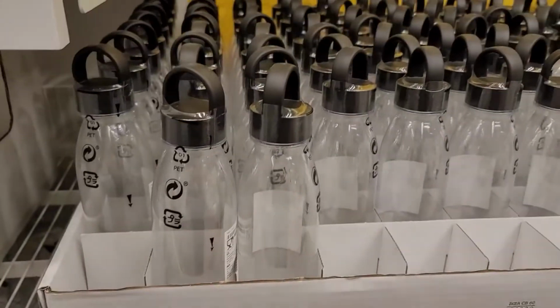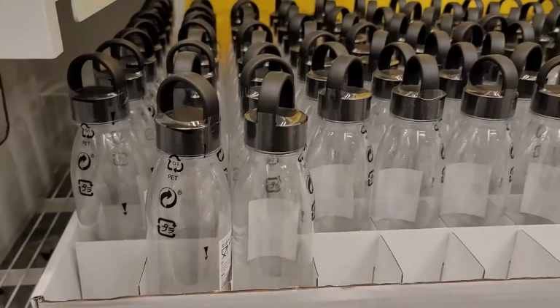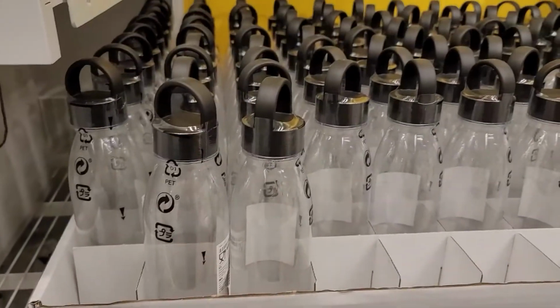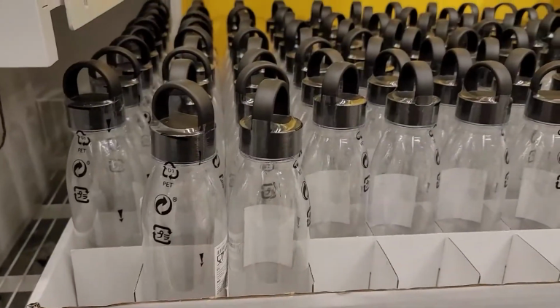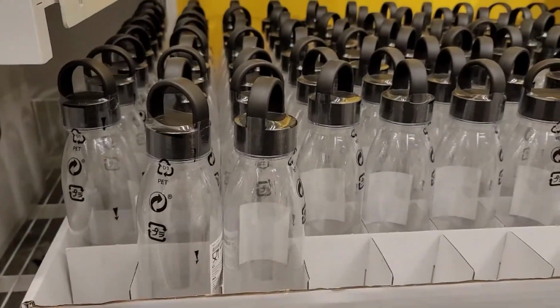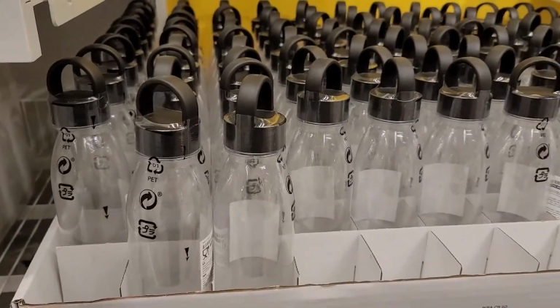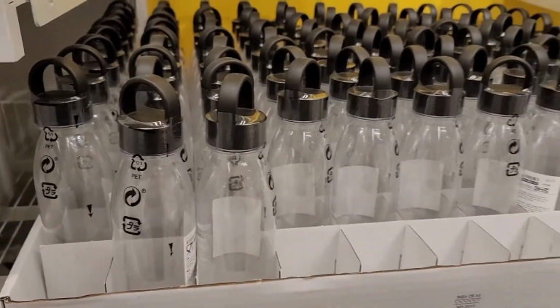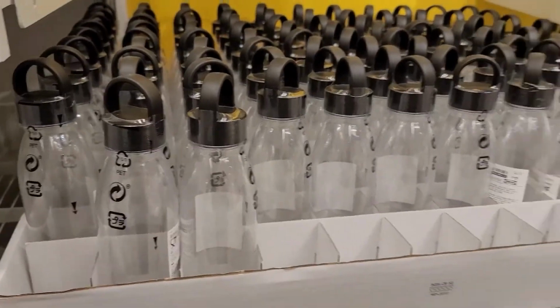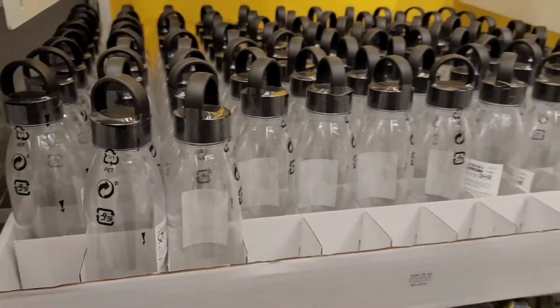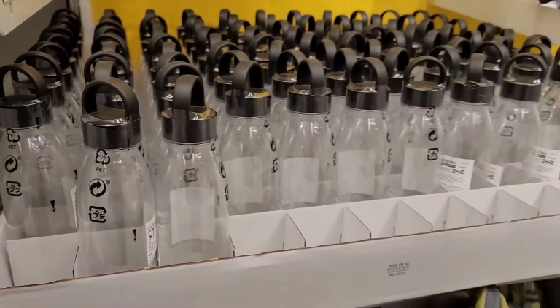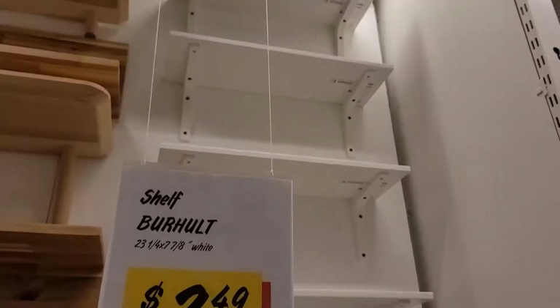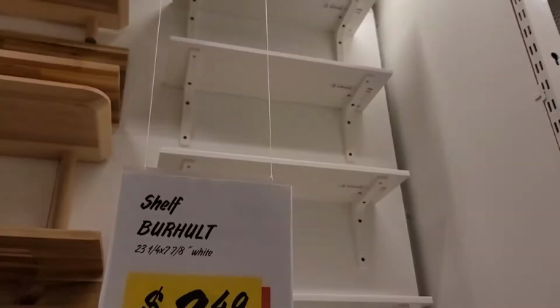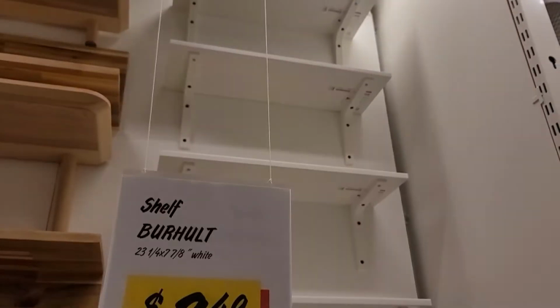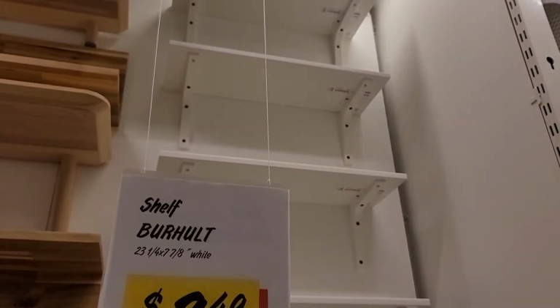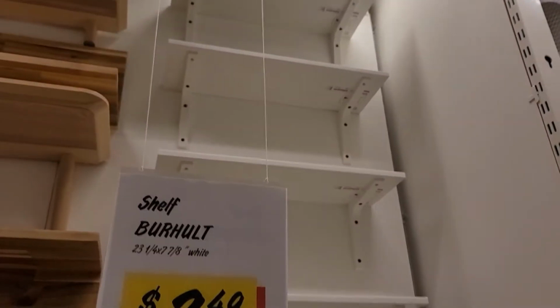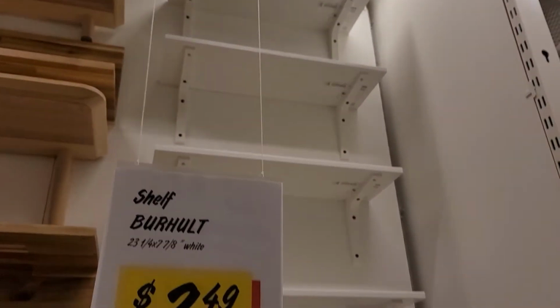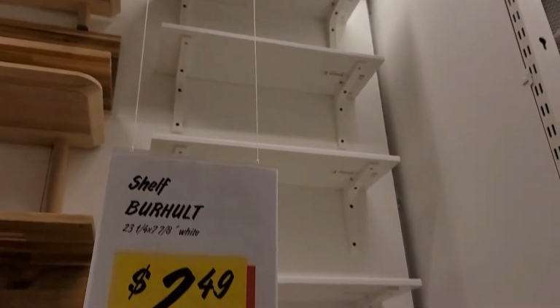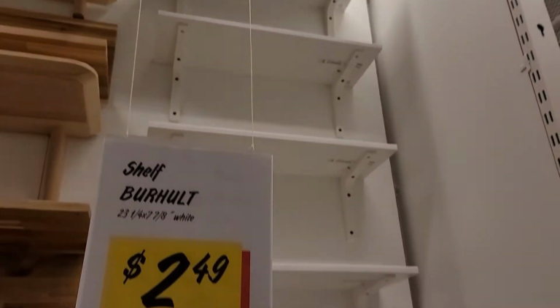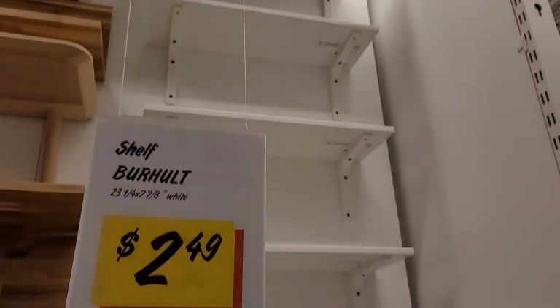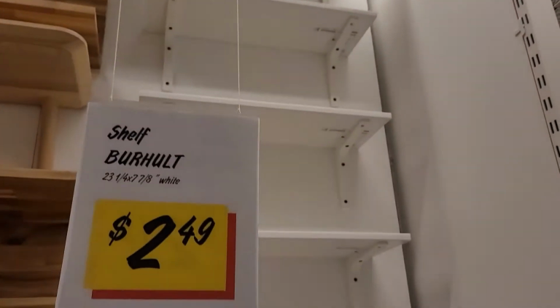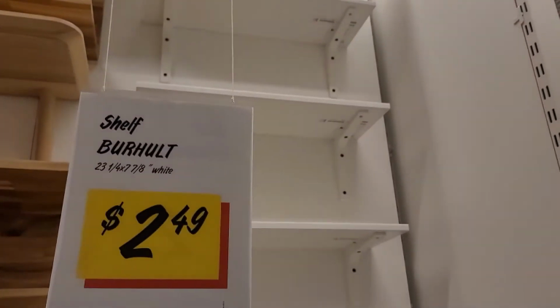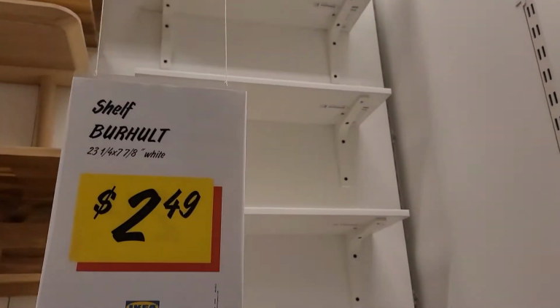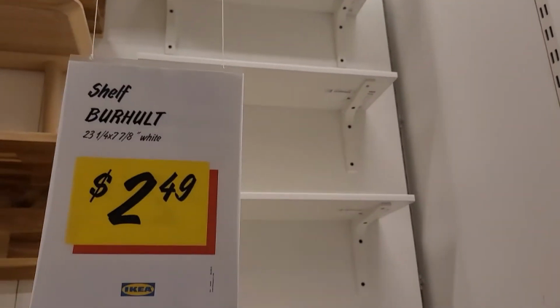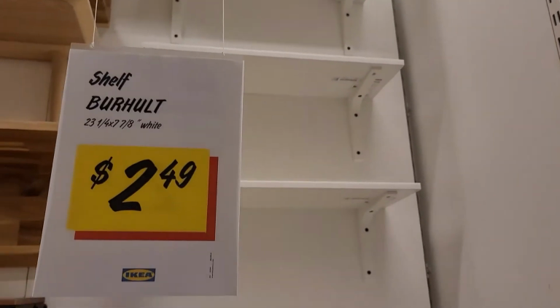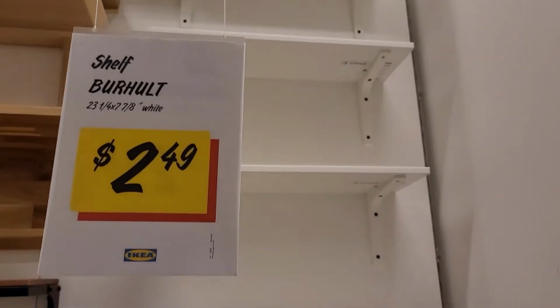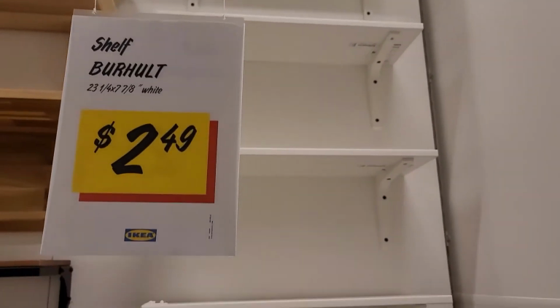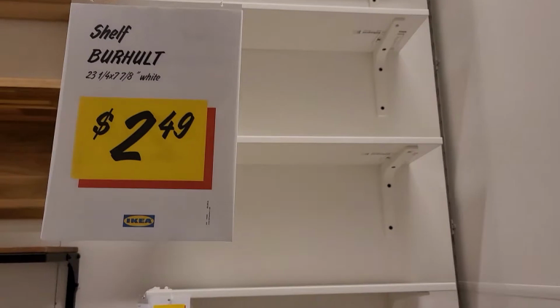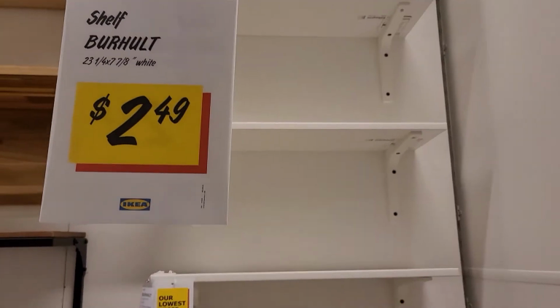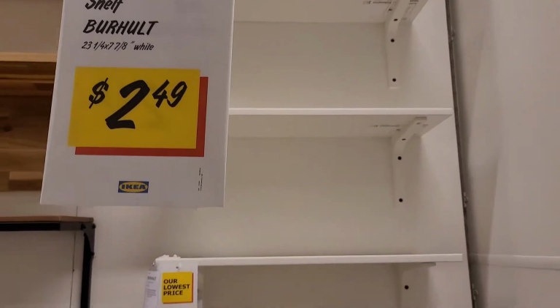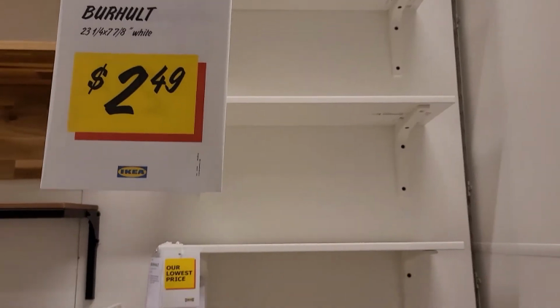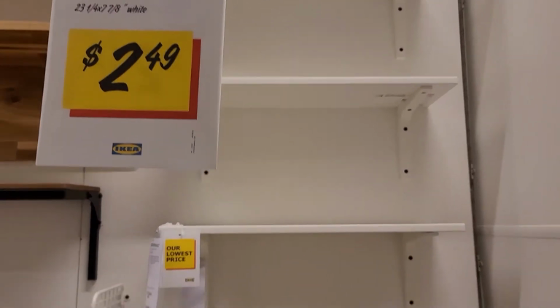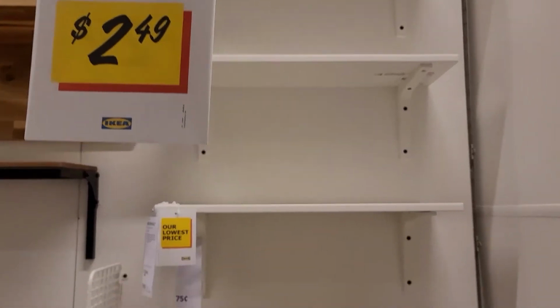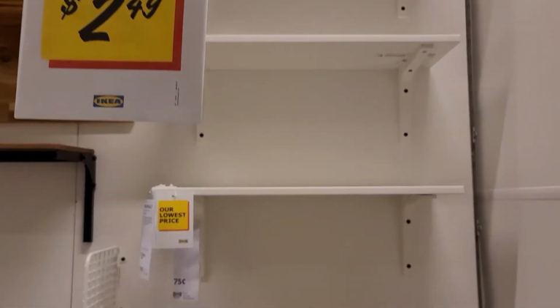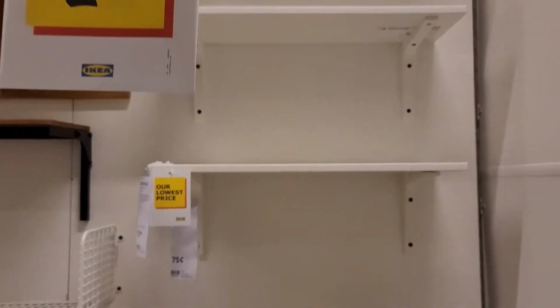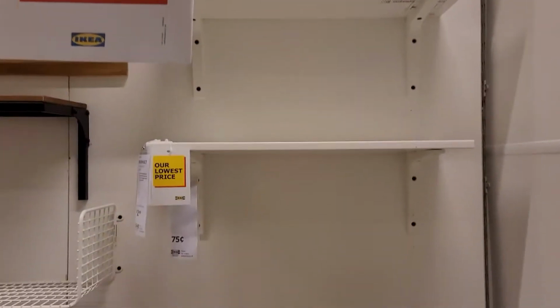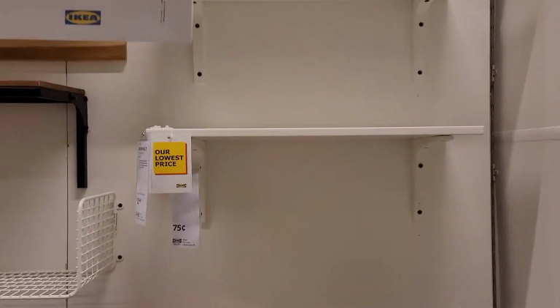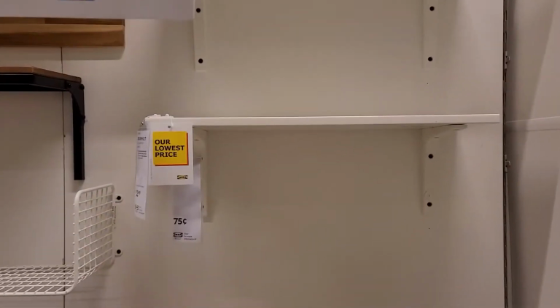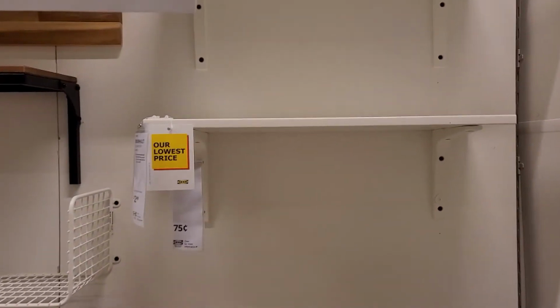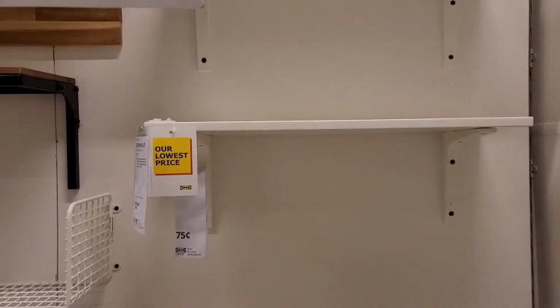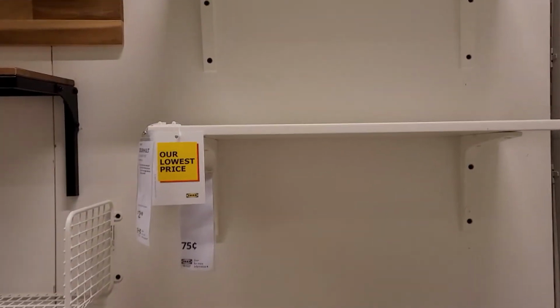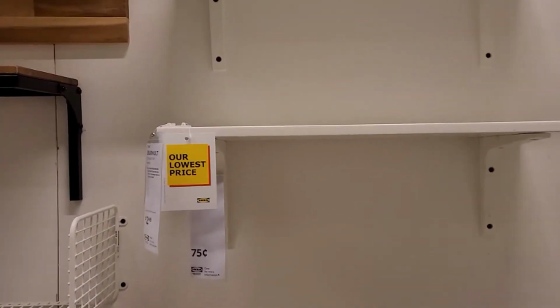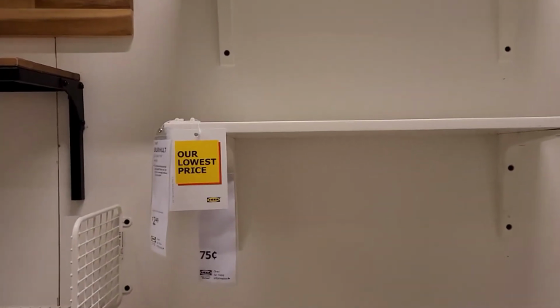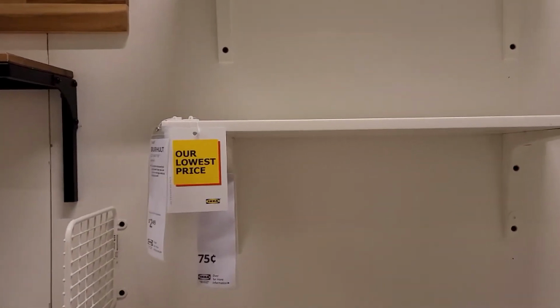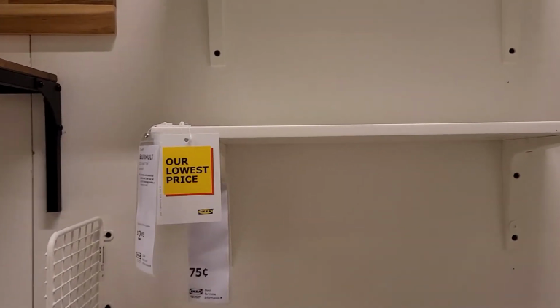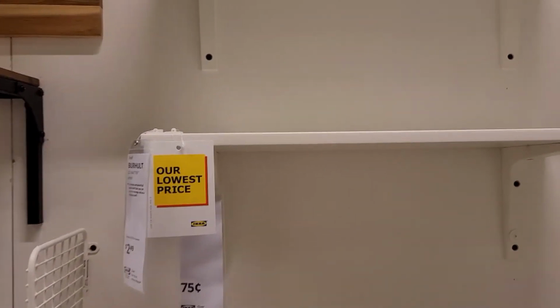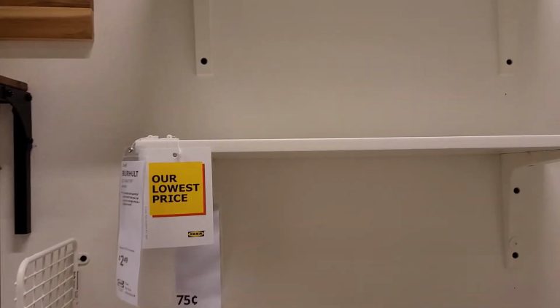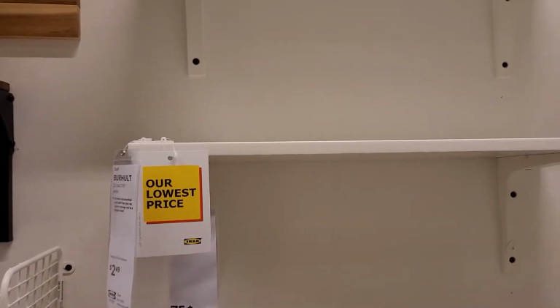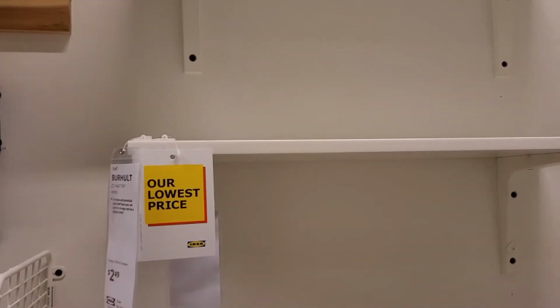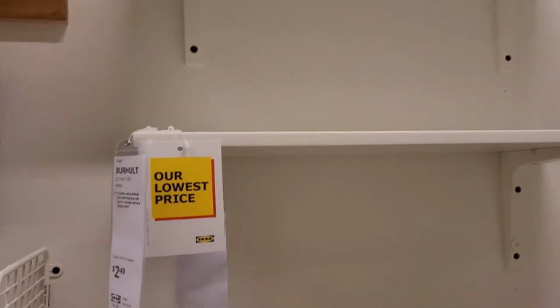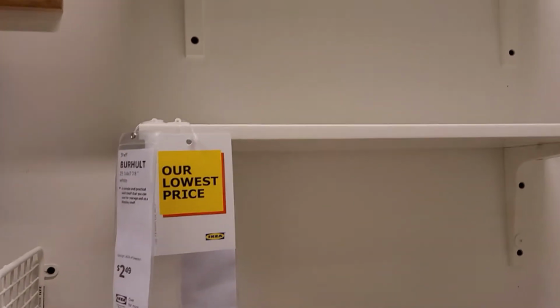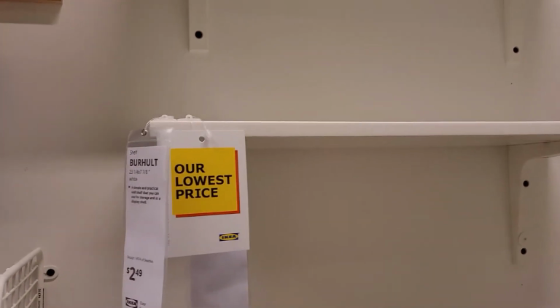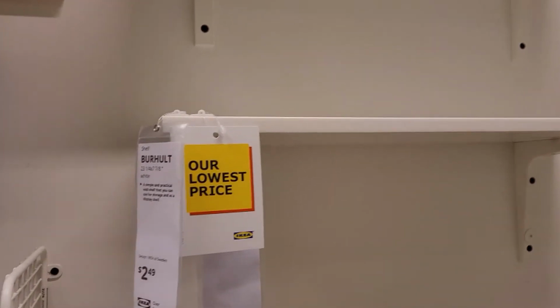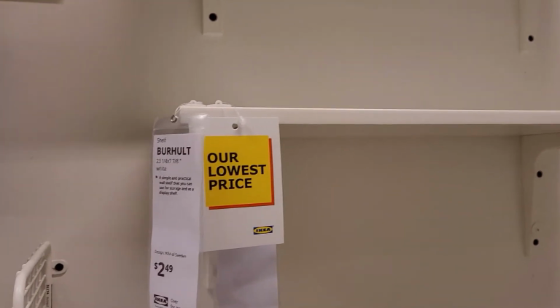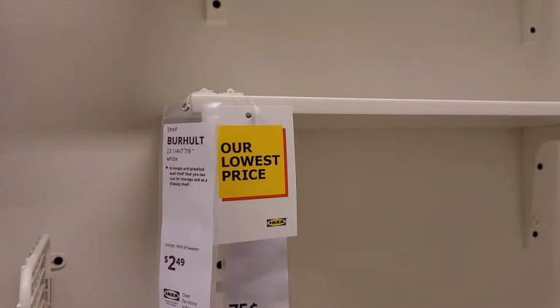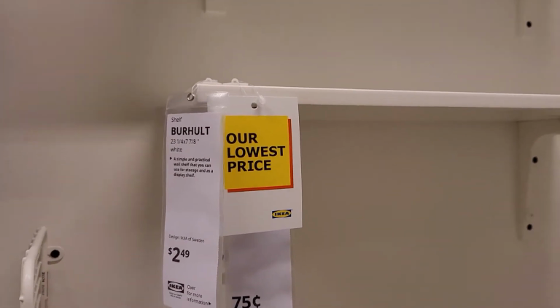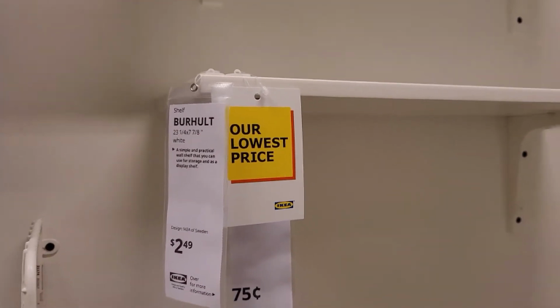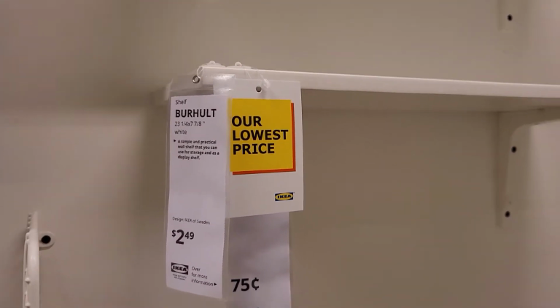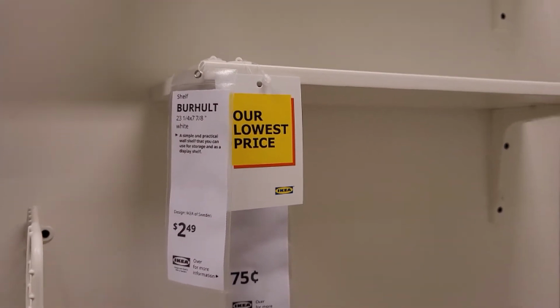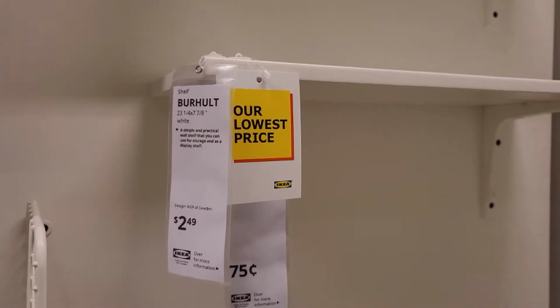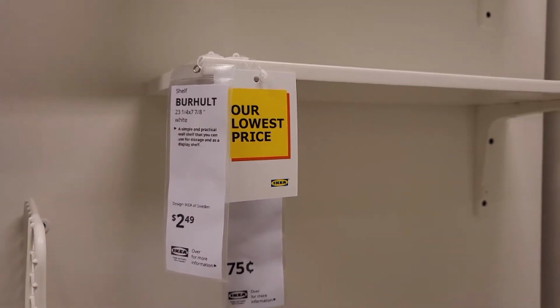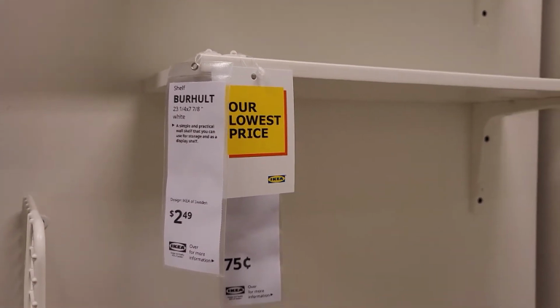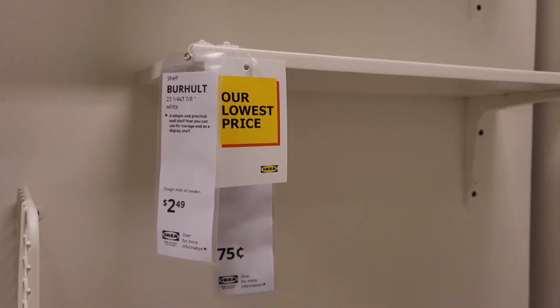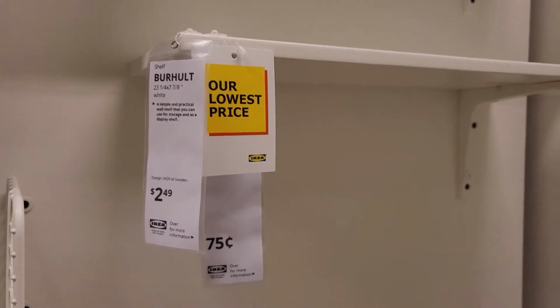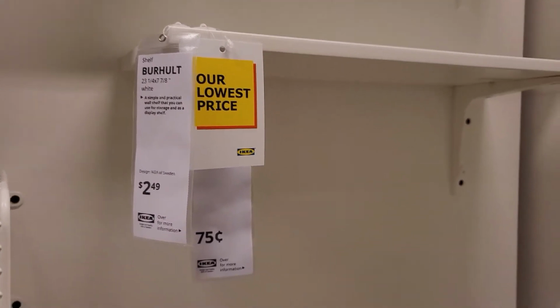If you're on the lookout for shelves, IKEA always has great shelf items. As you can see, these were two dollars and some change.